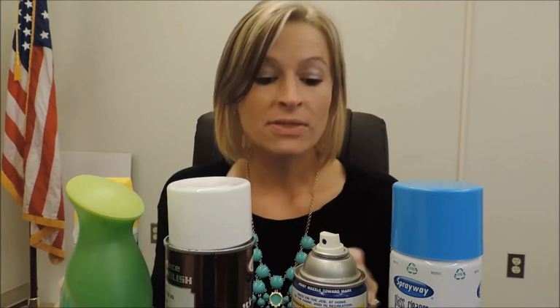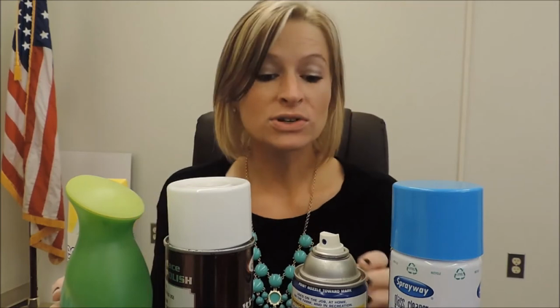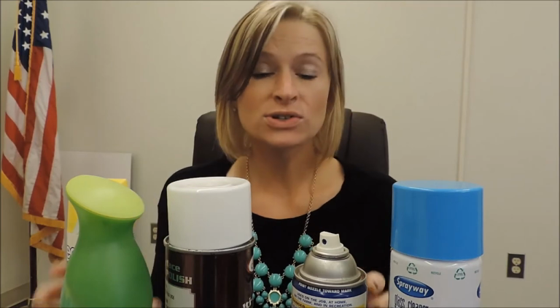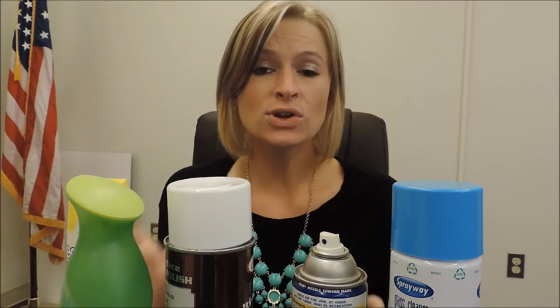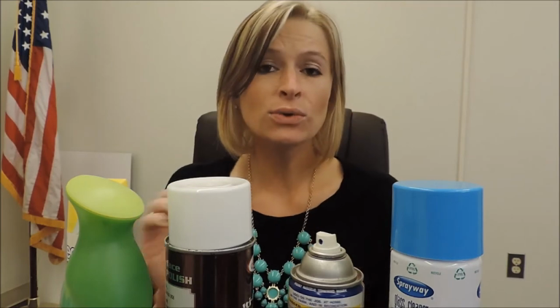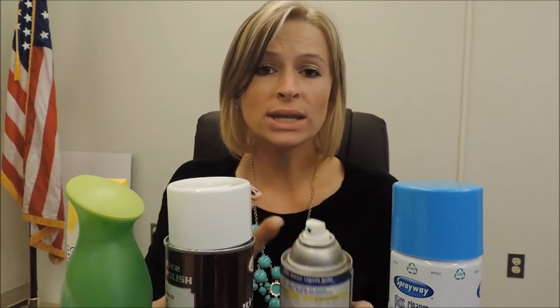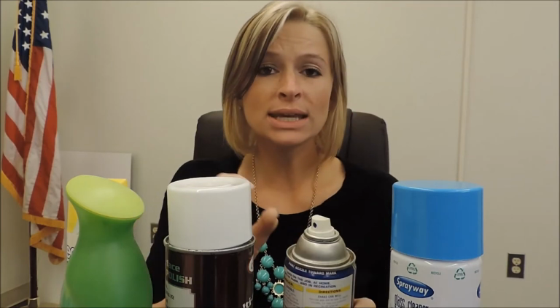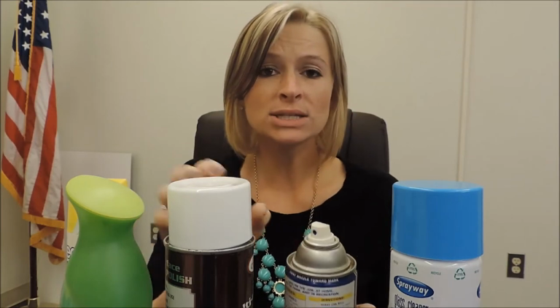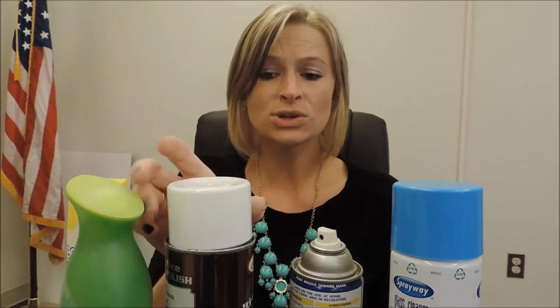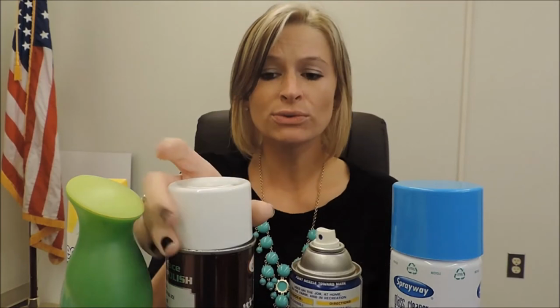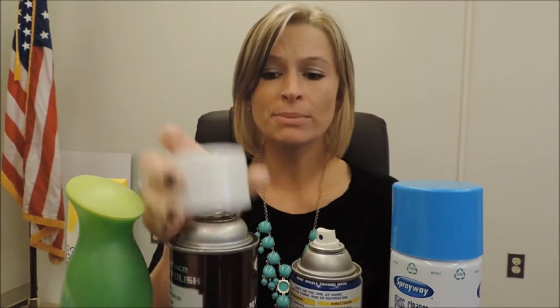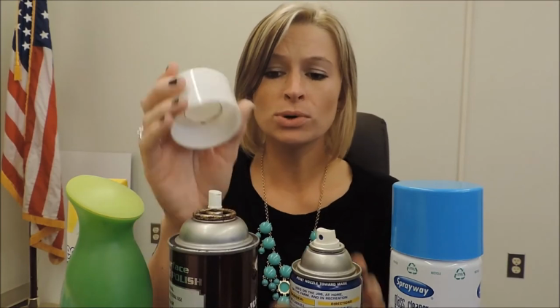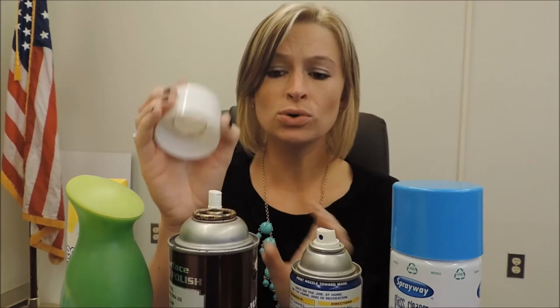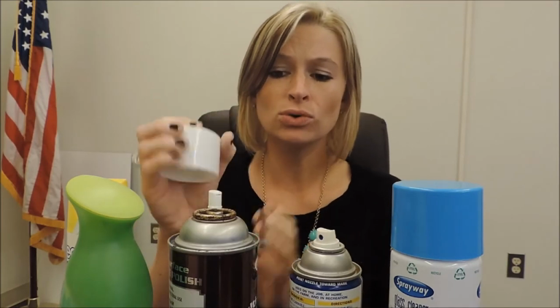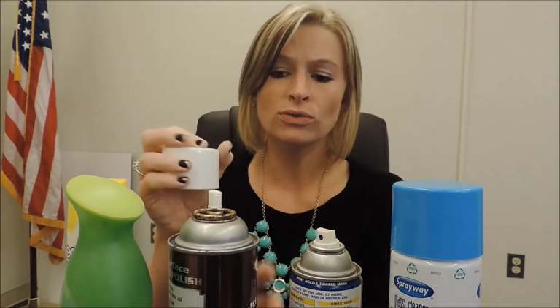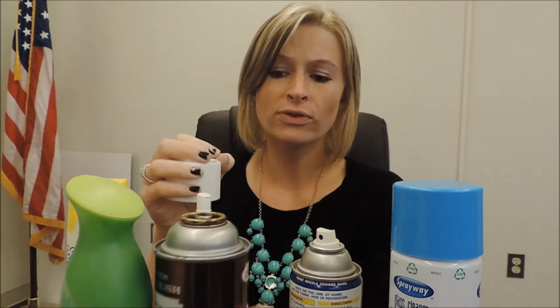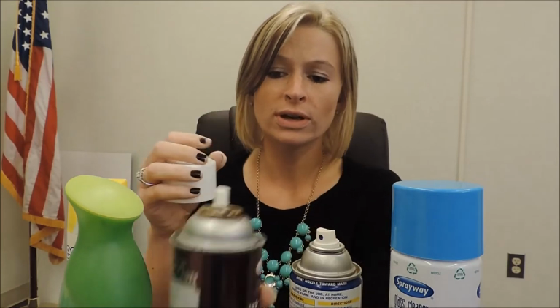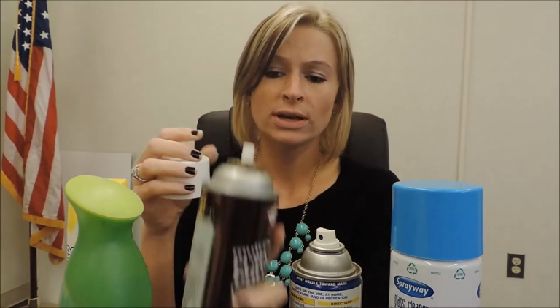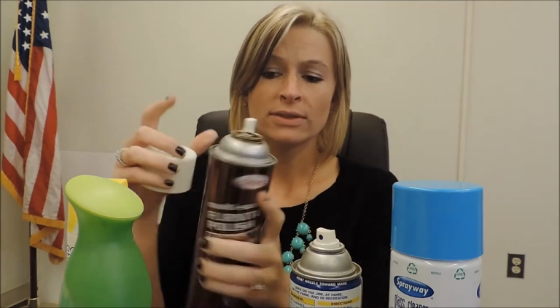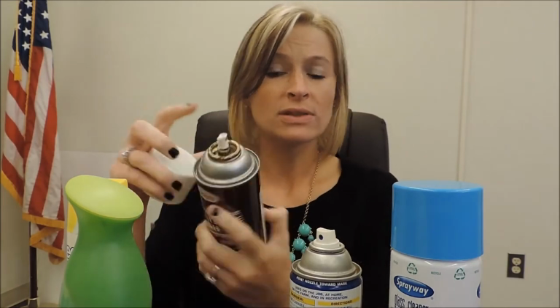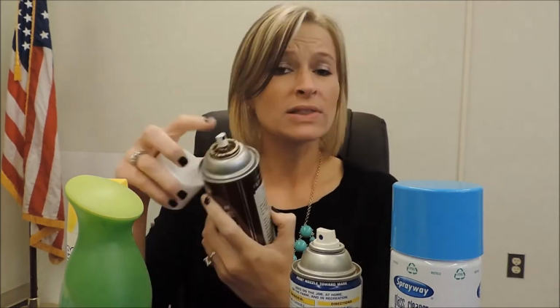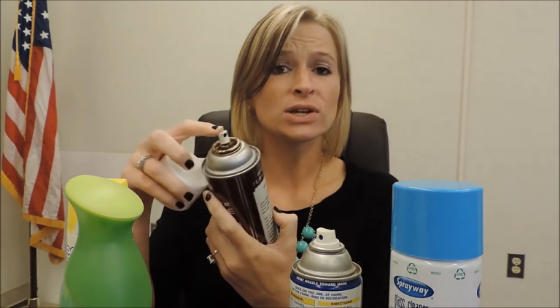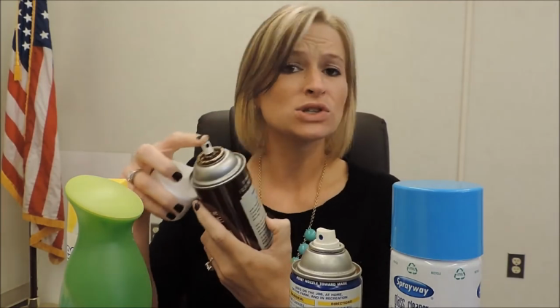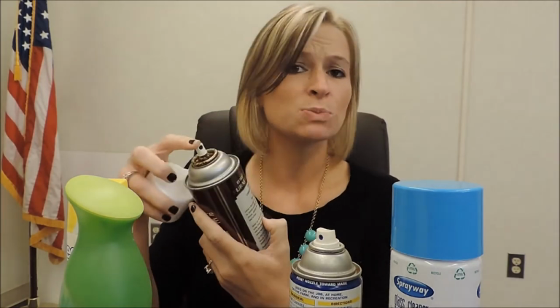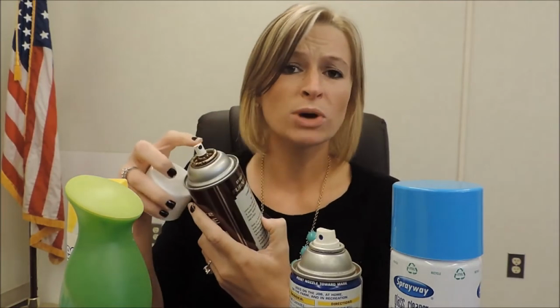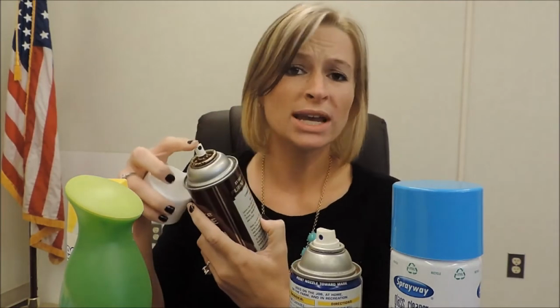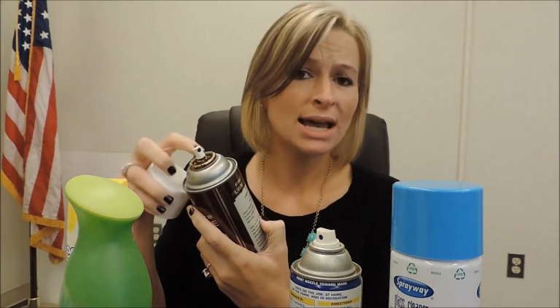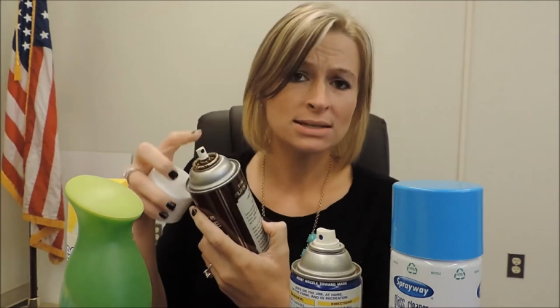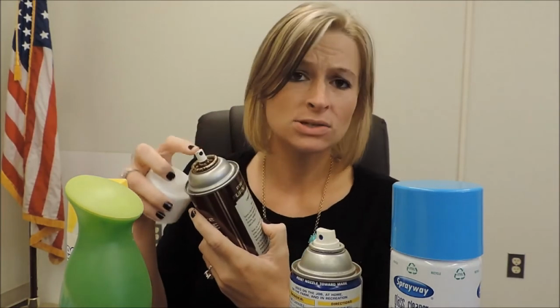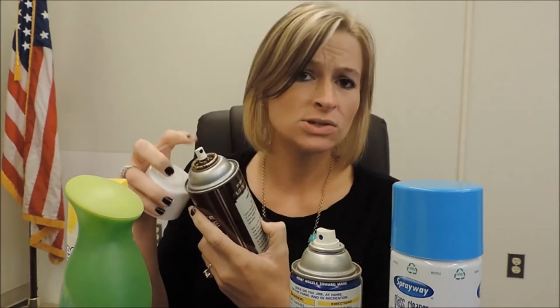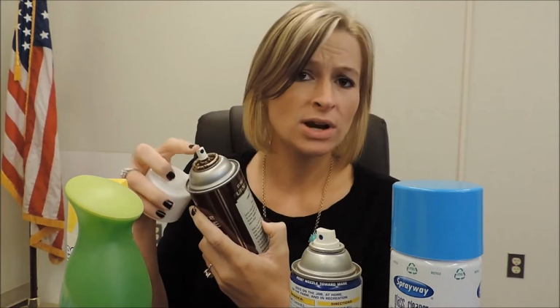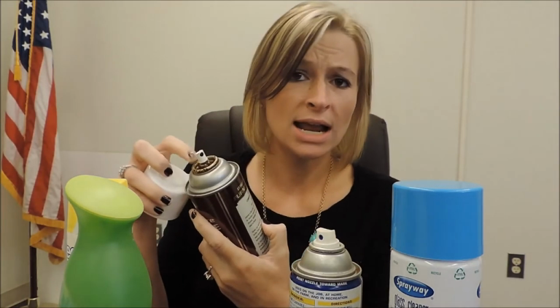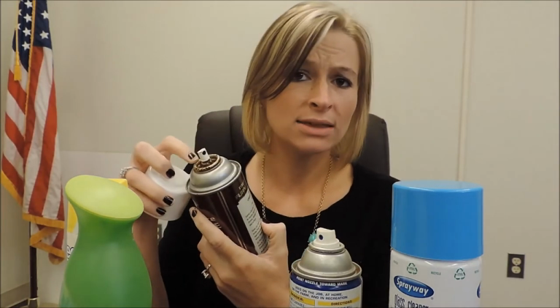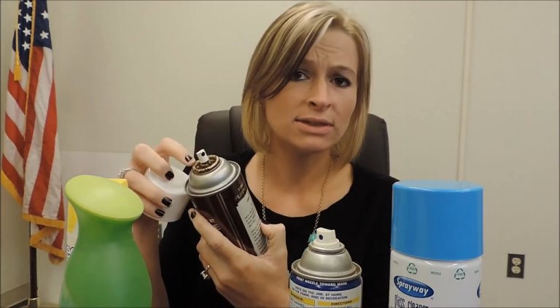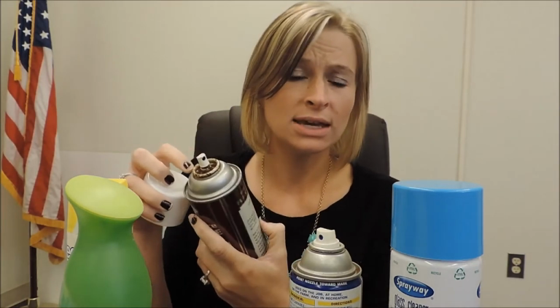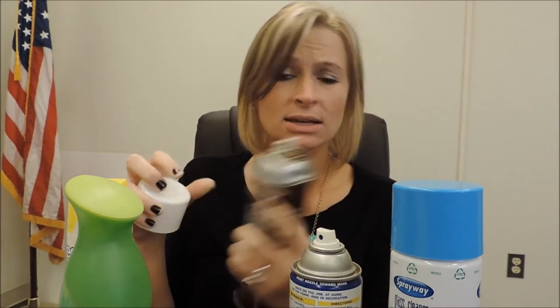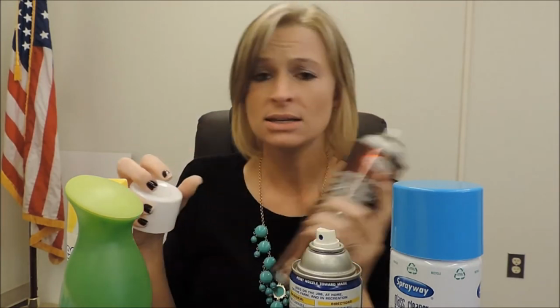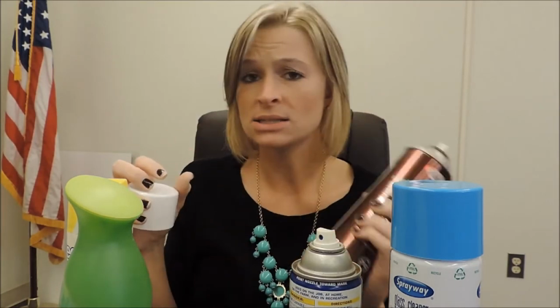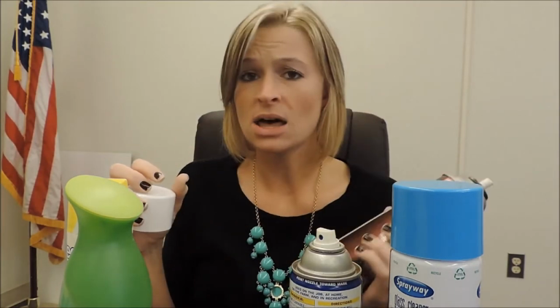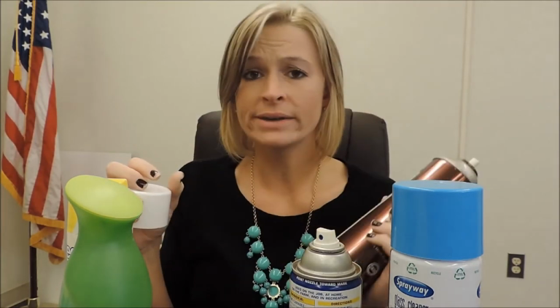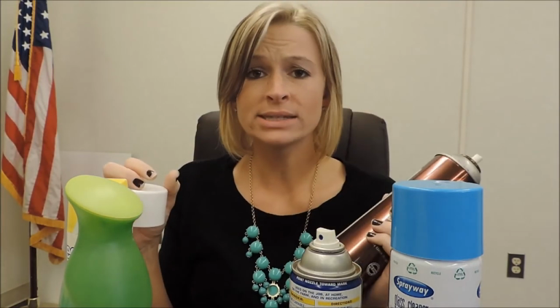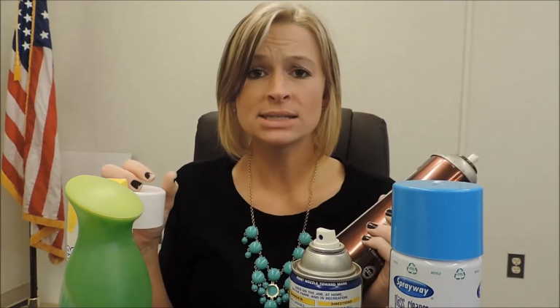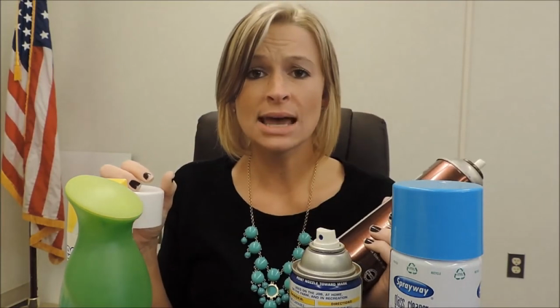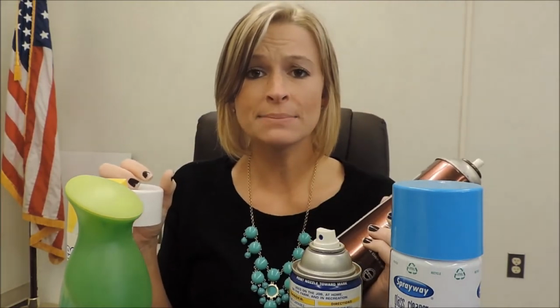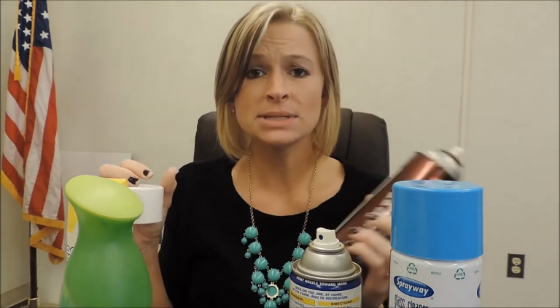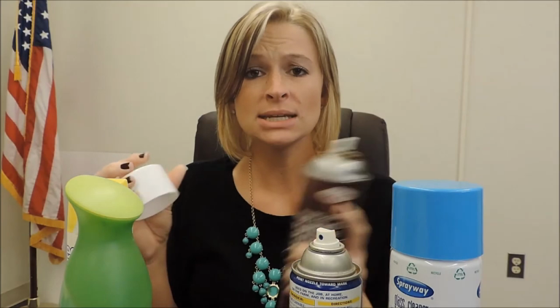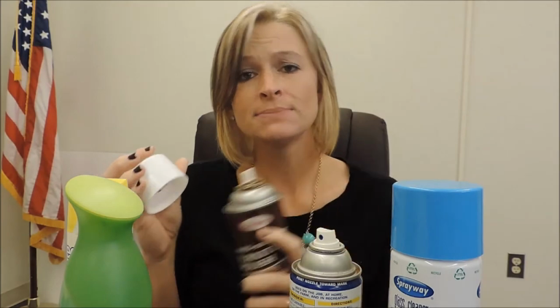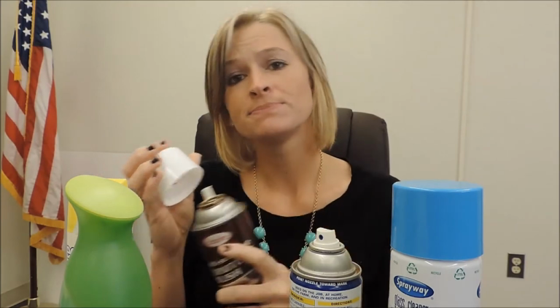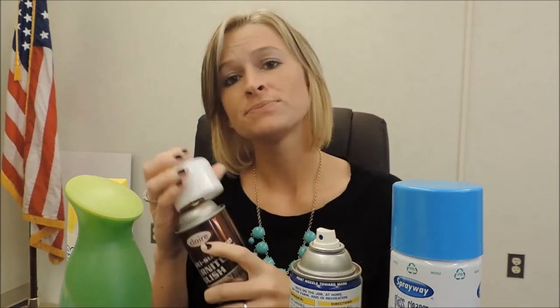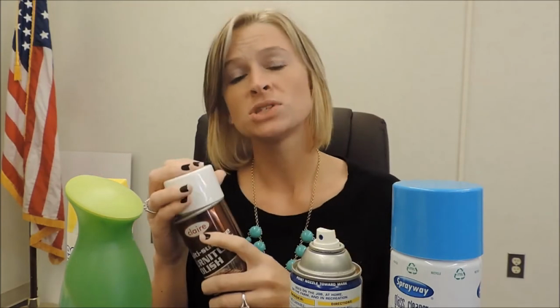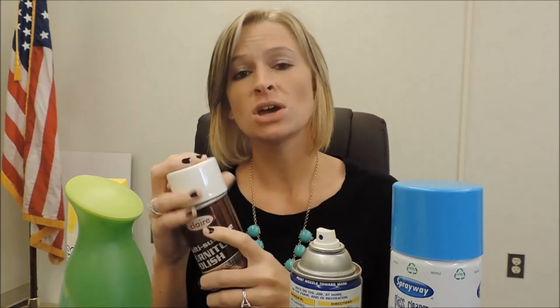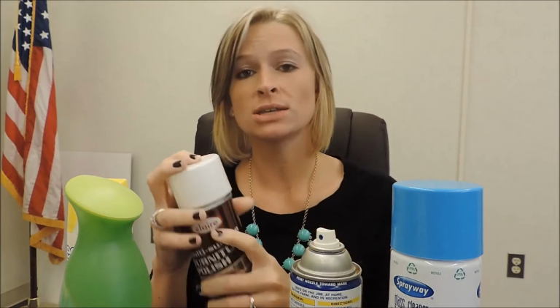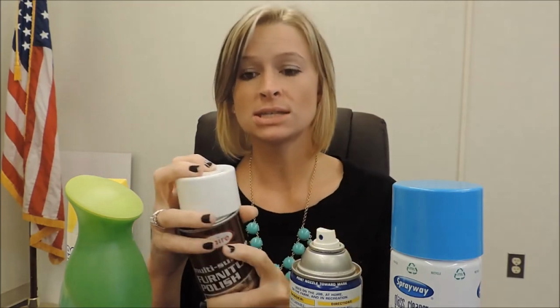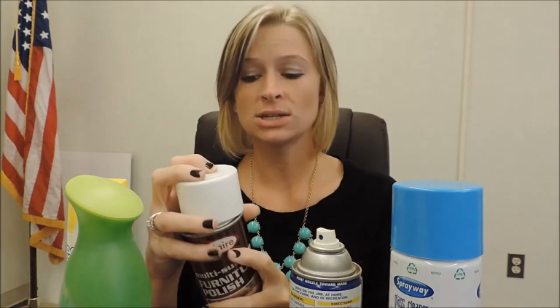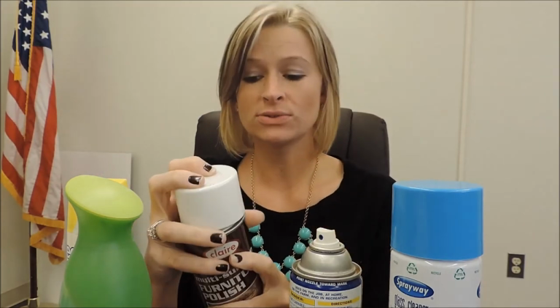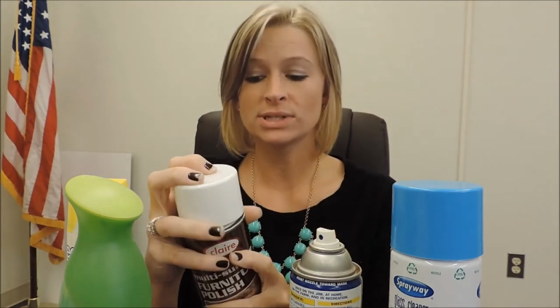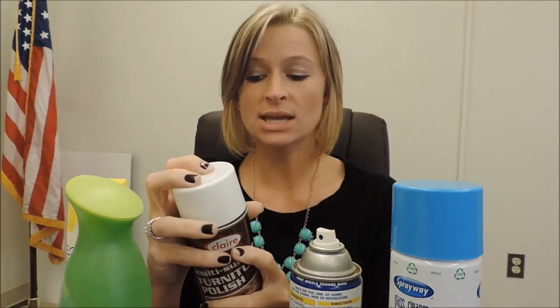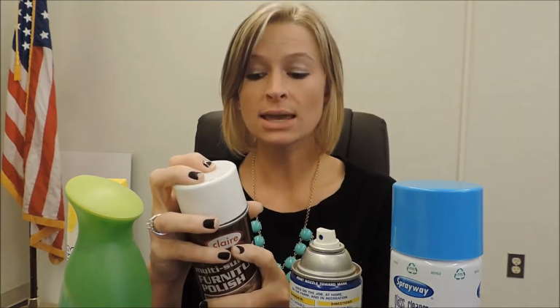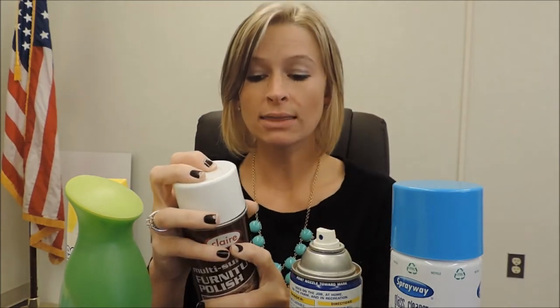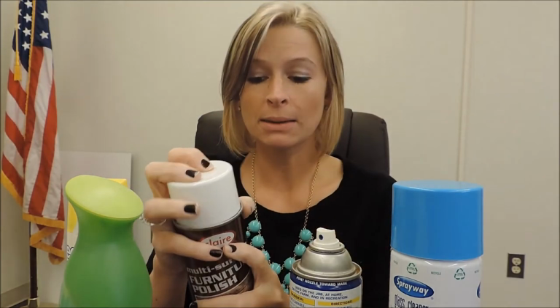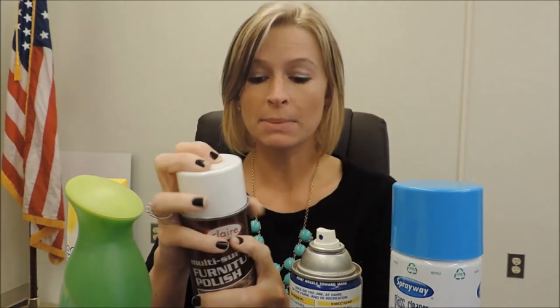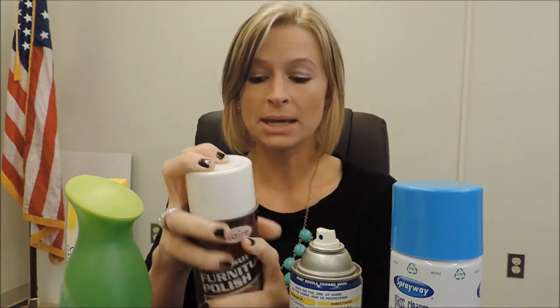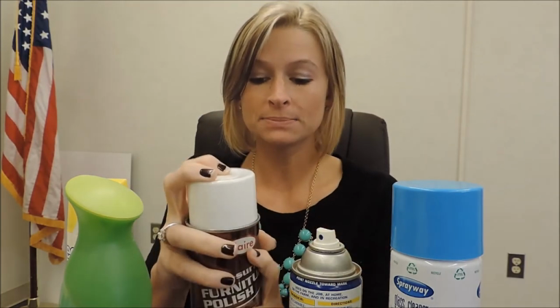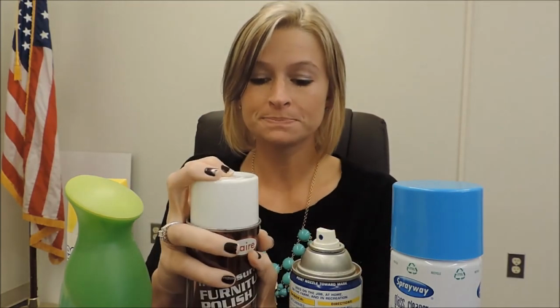There's no need to remove the little spray nozzles or anything. As long as it's empty, toss it in your recycling bin.